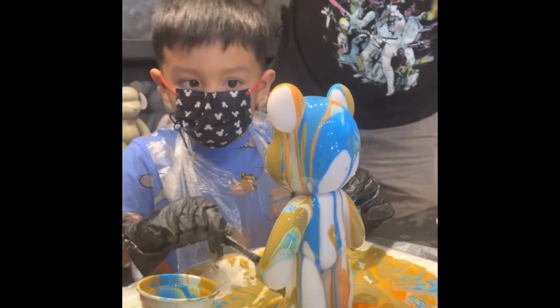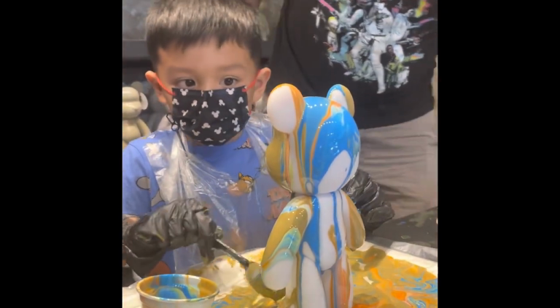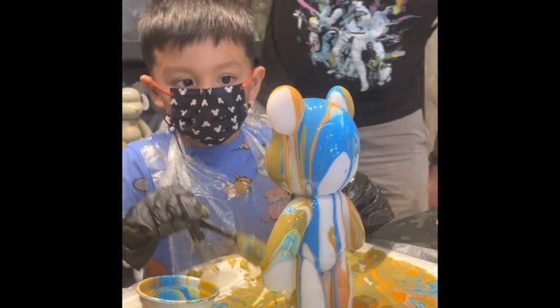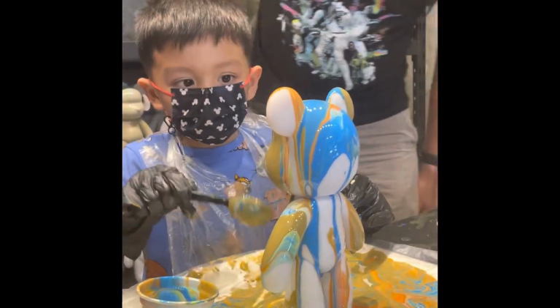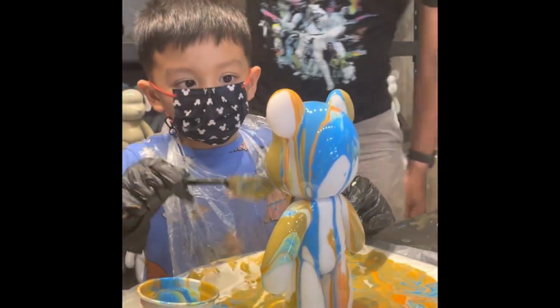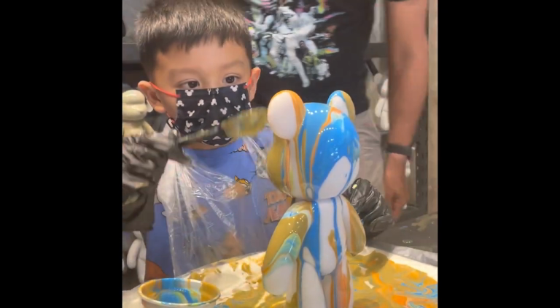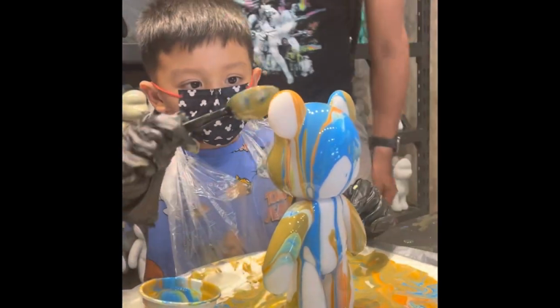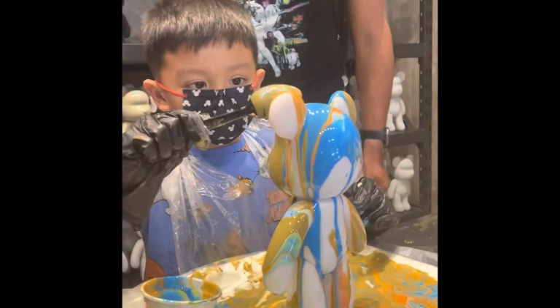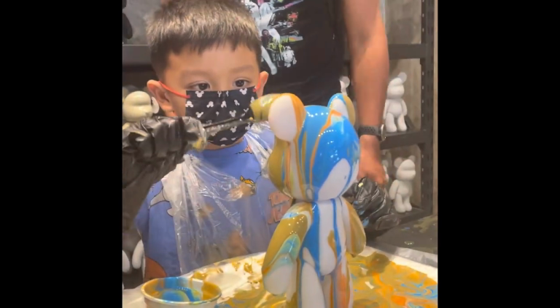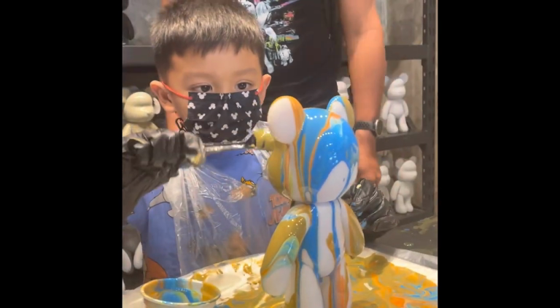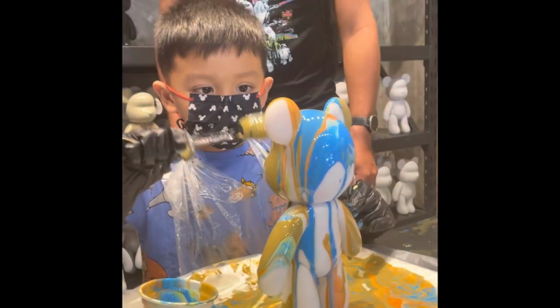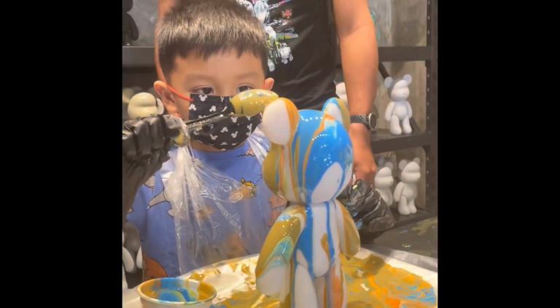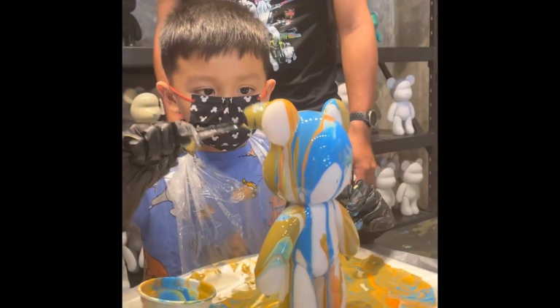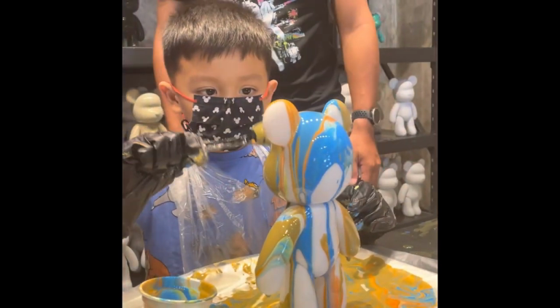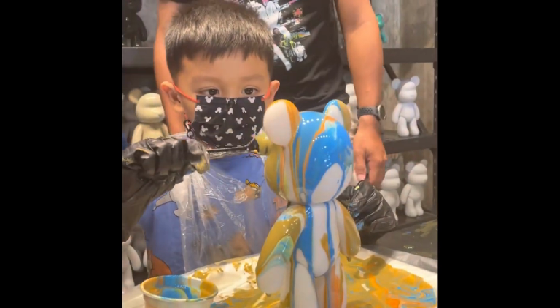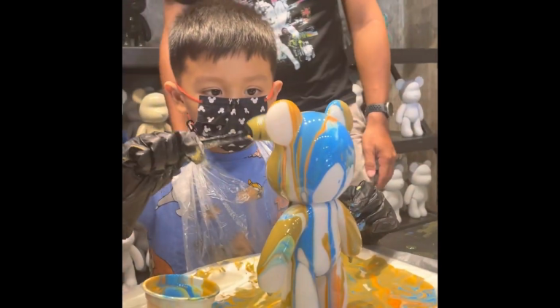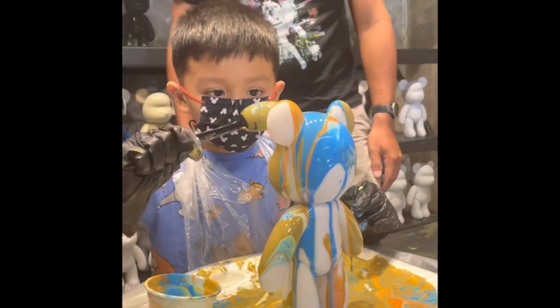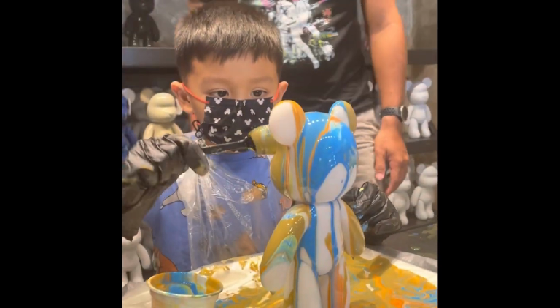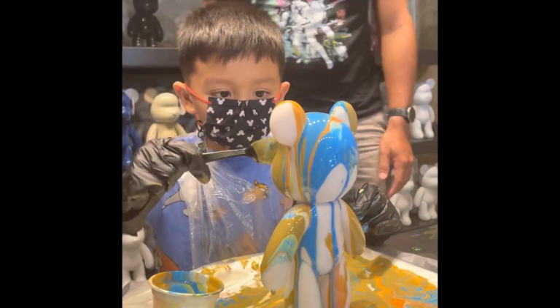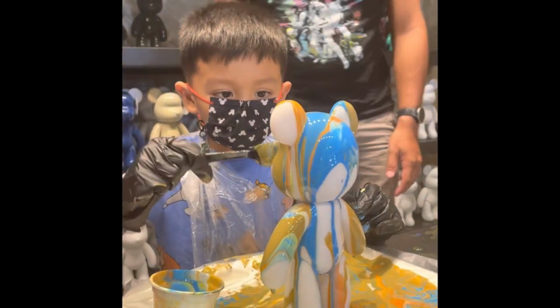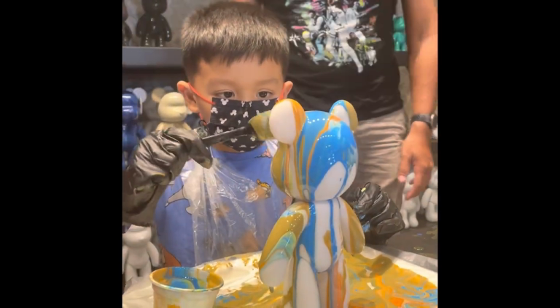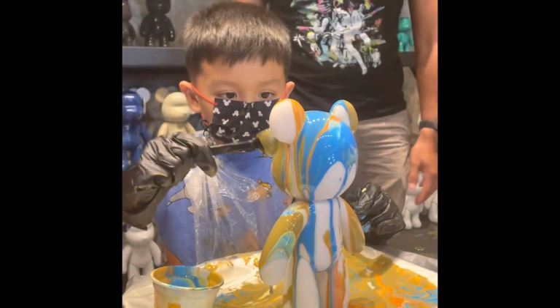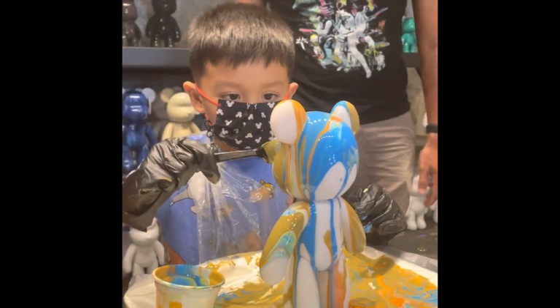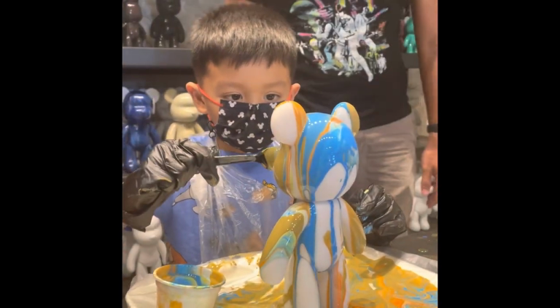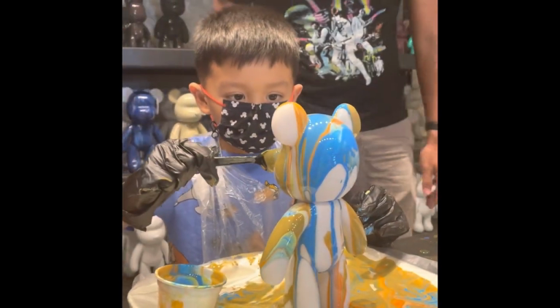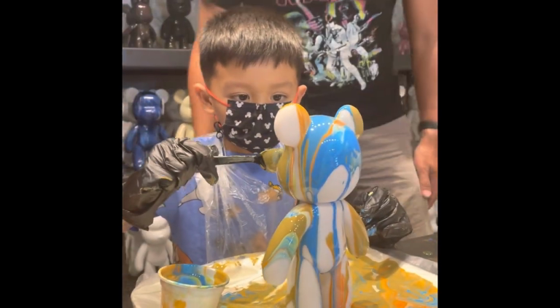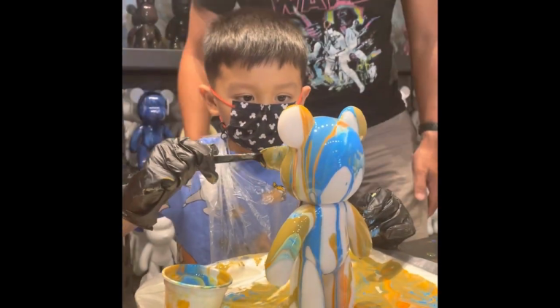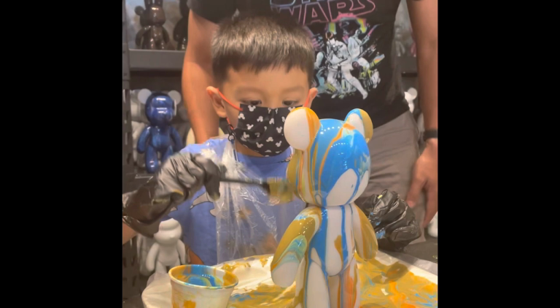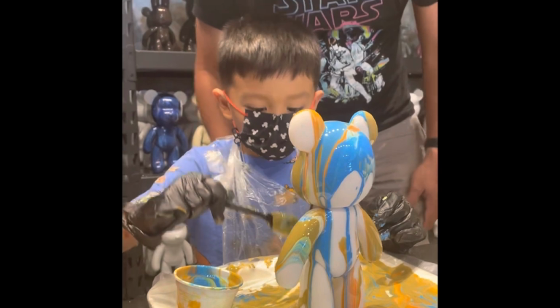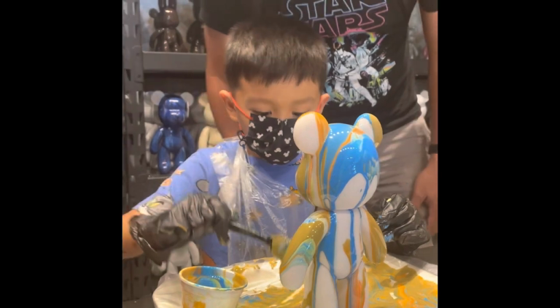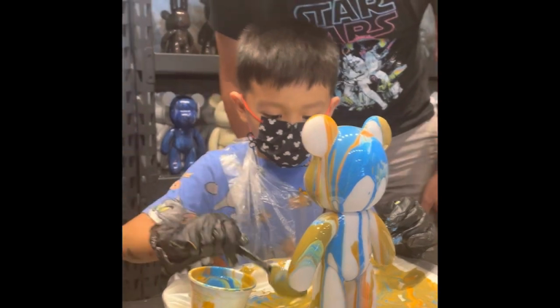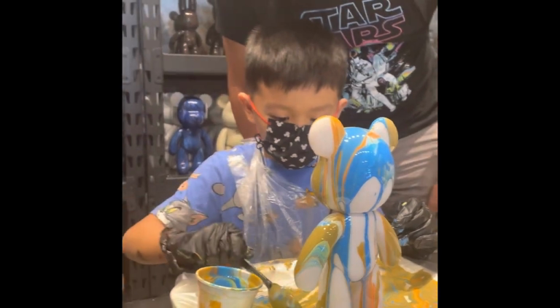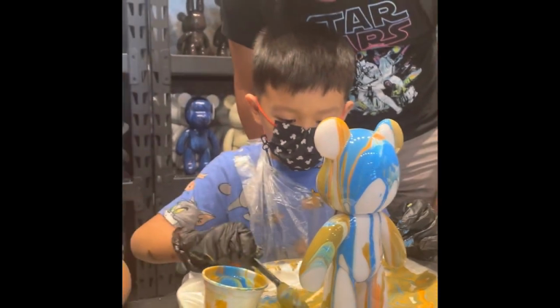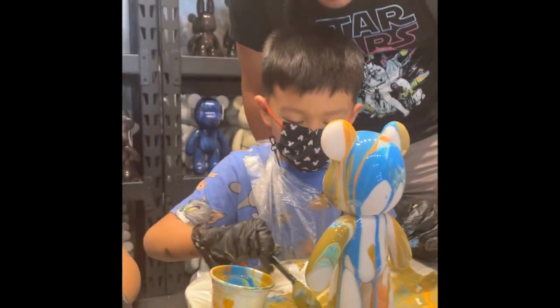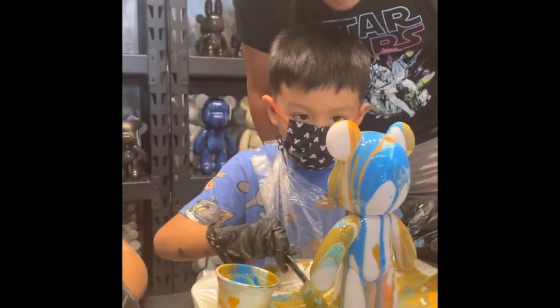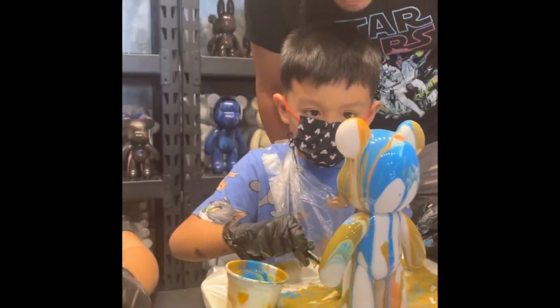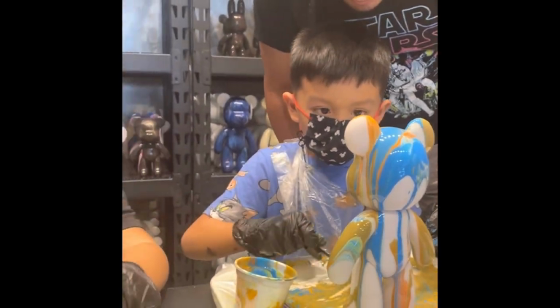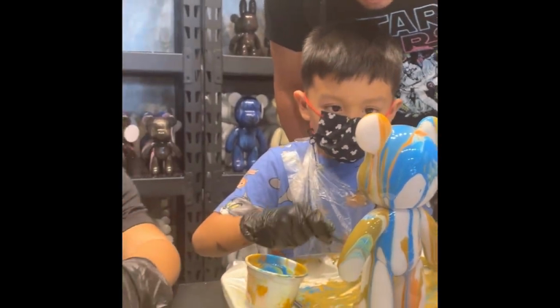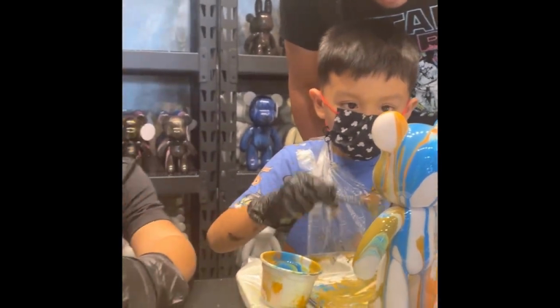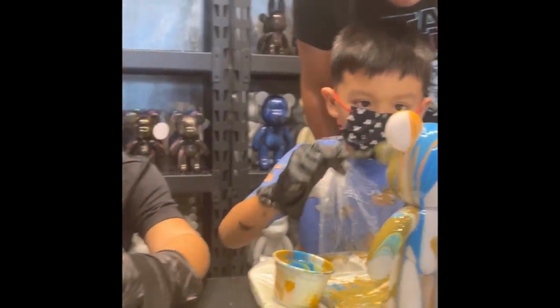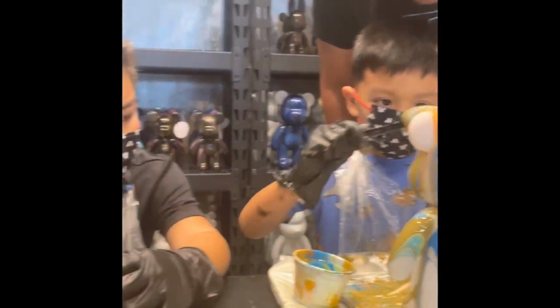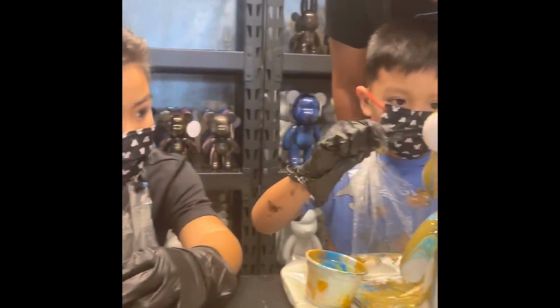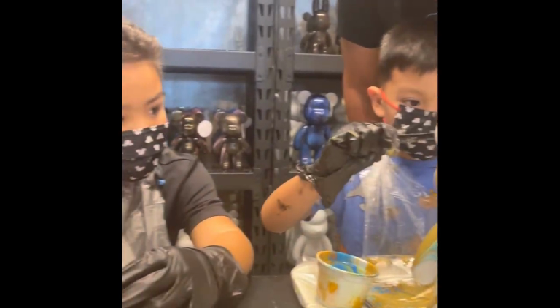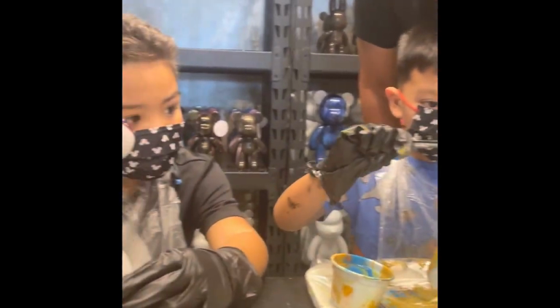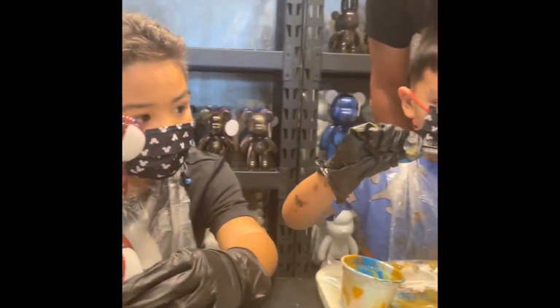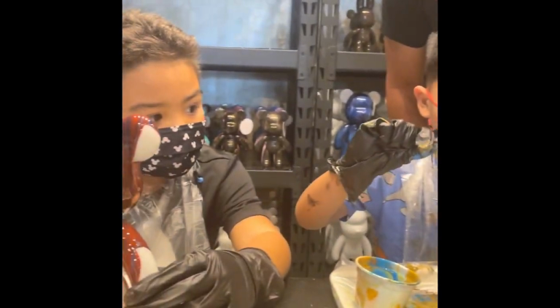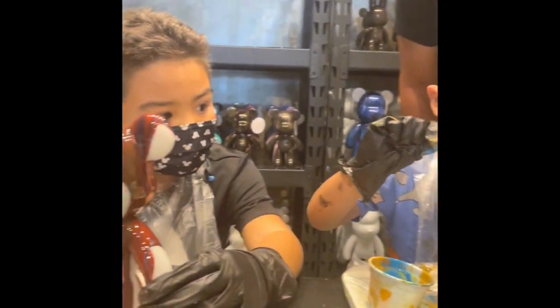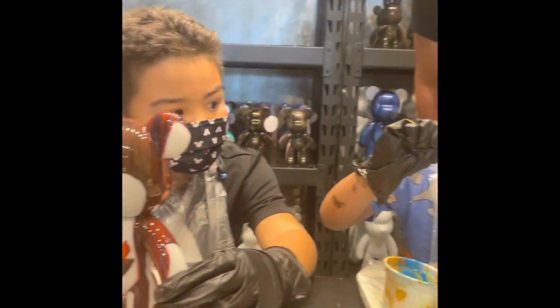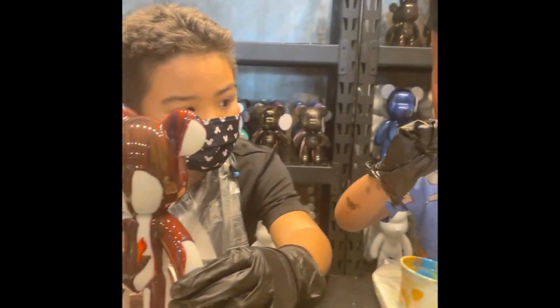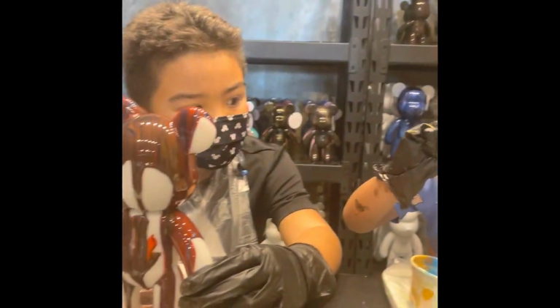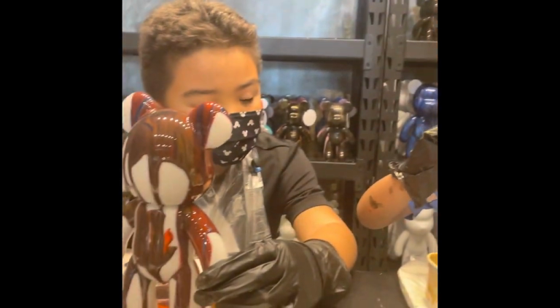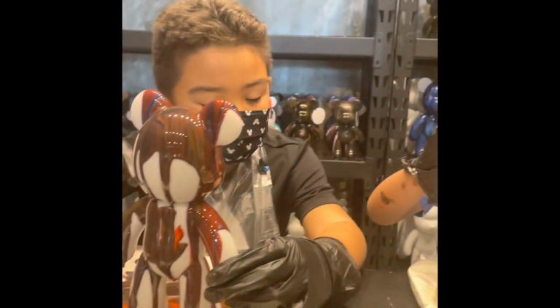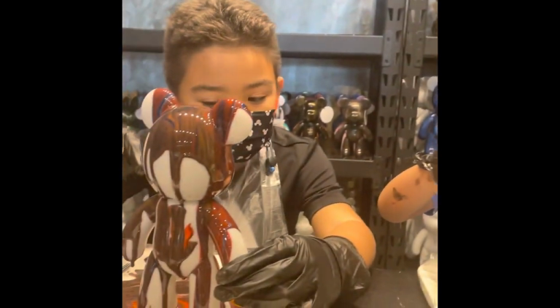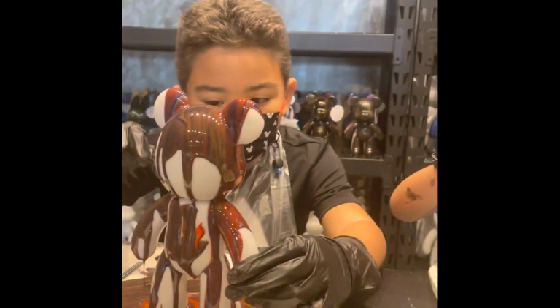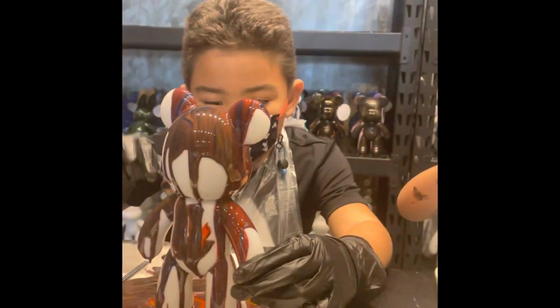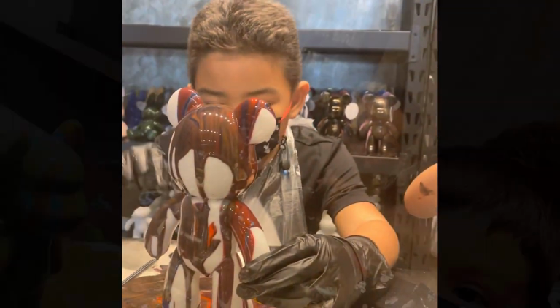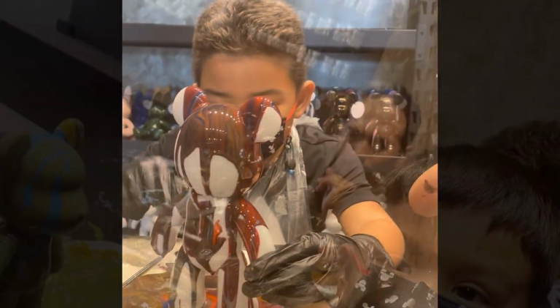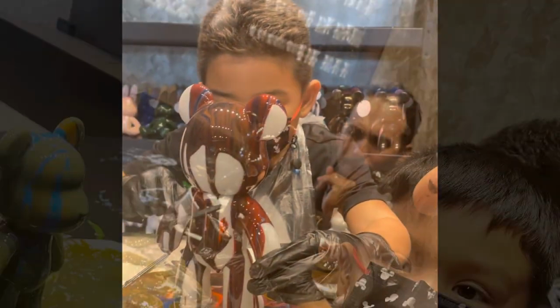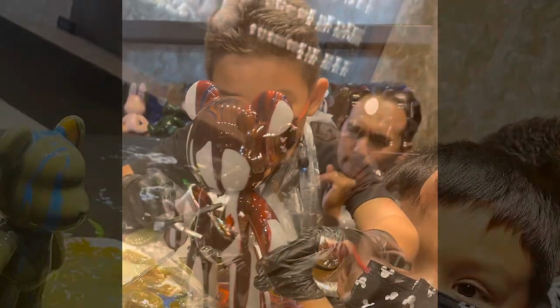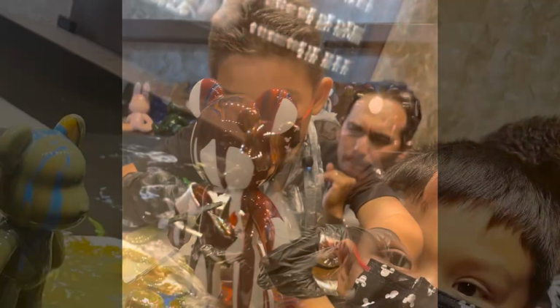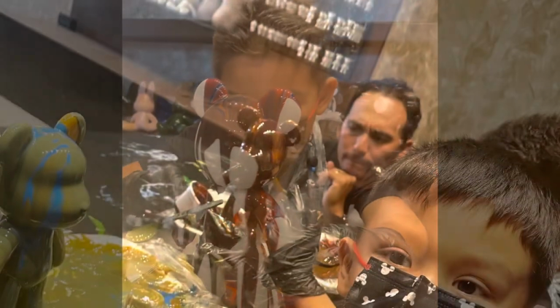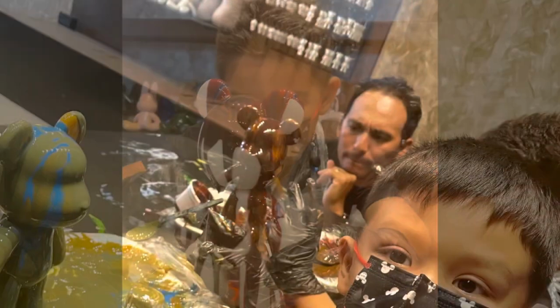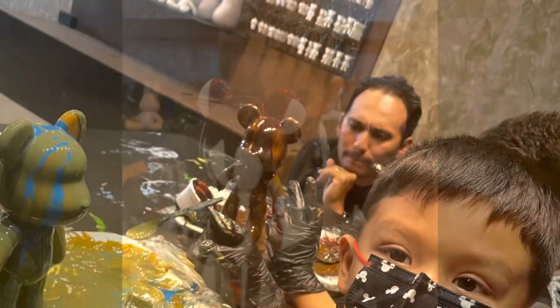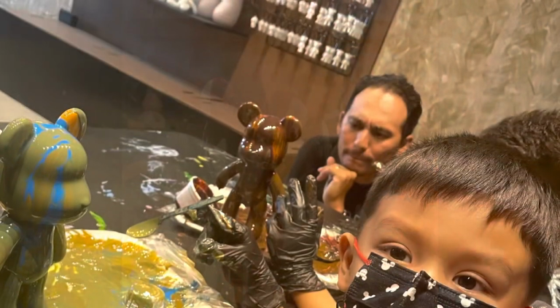You can hold the bear if you want to make sure it's covered. Don't paint it. You just pour on it. When you paint it, you're just really...